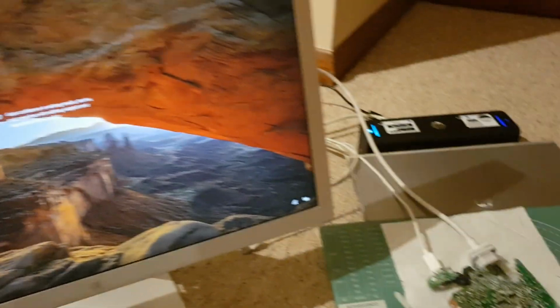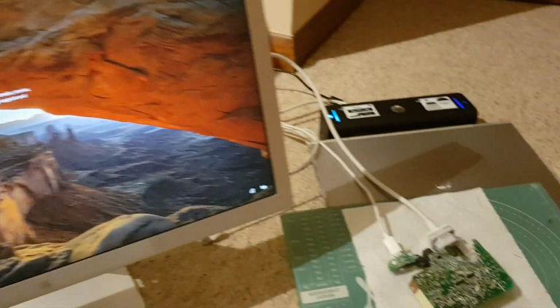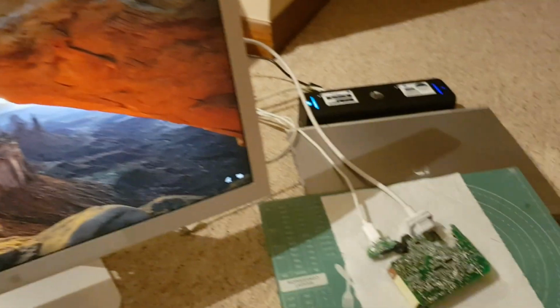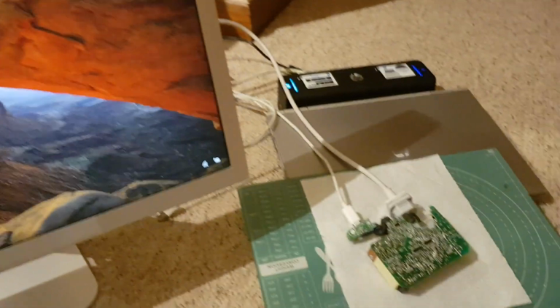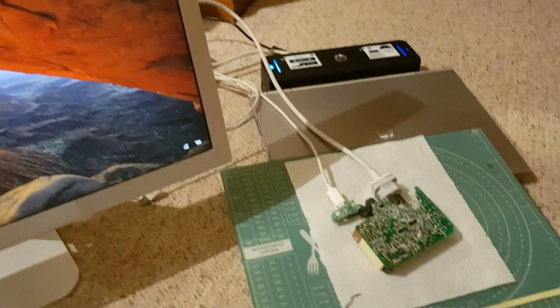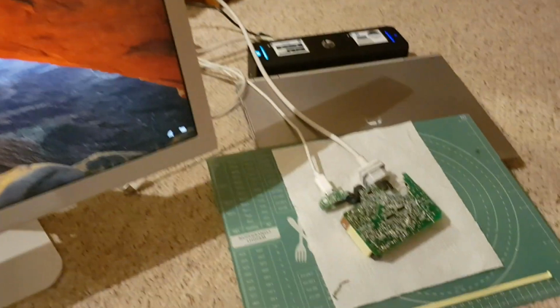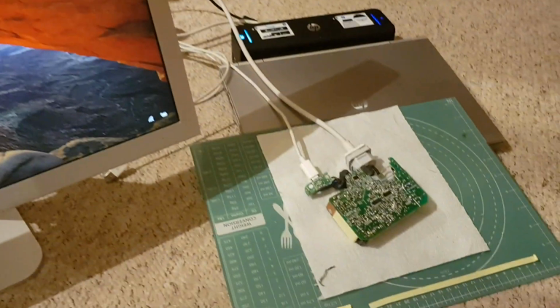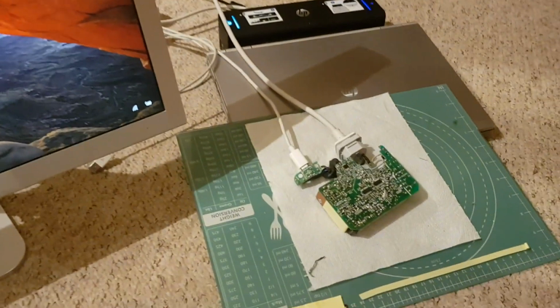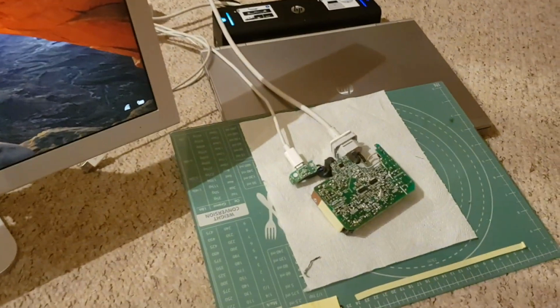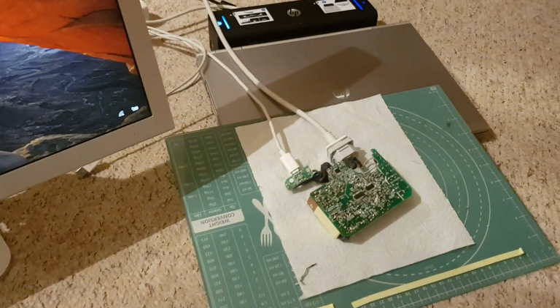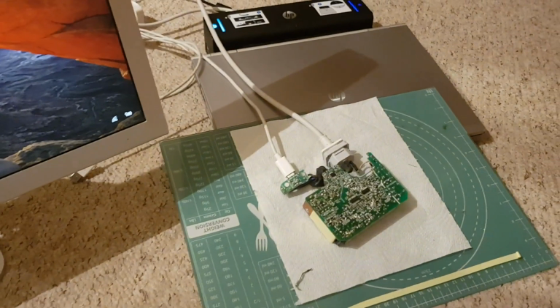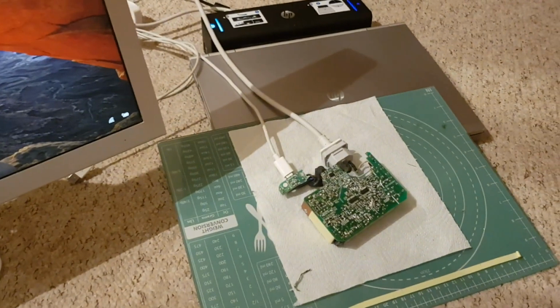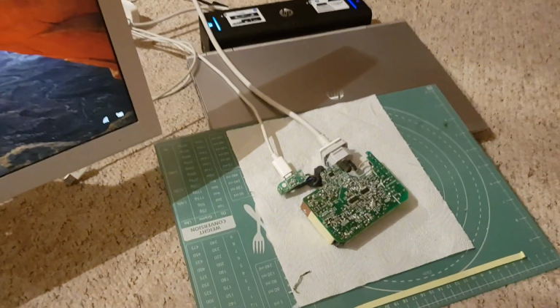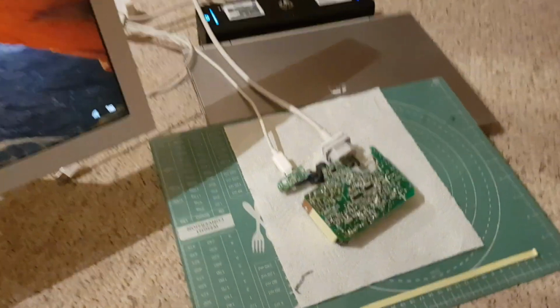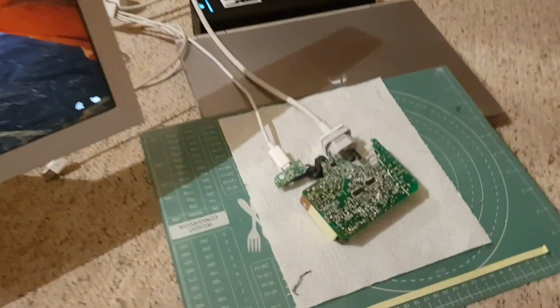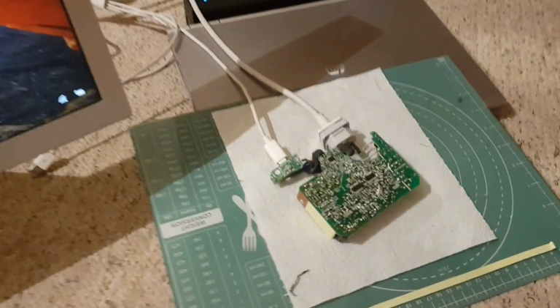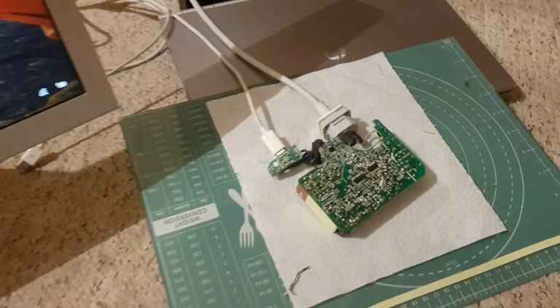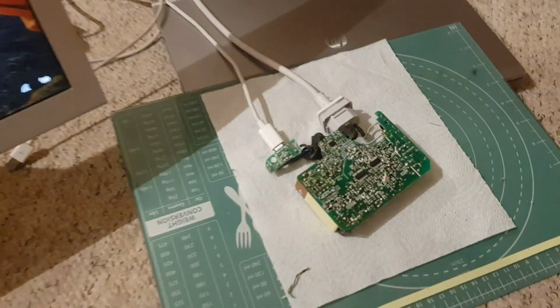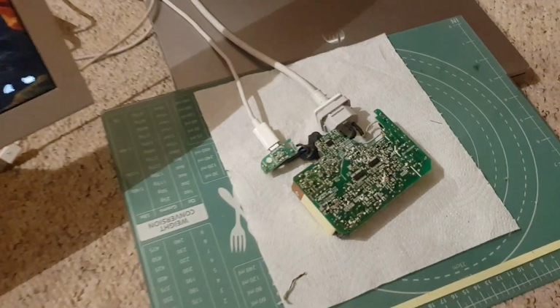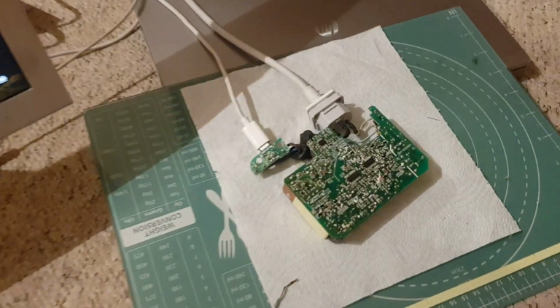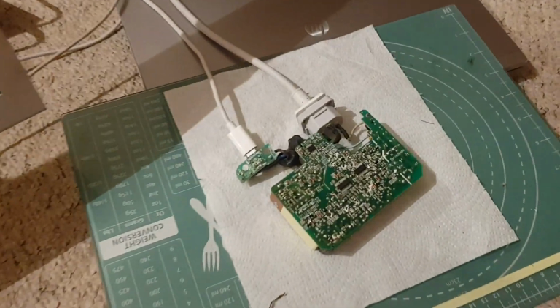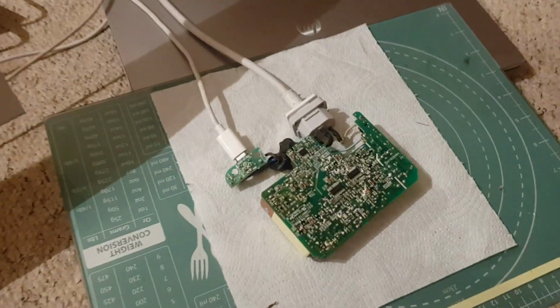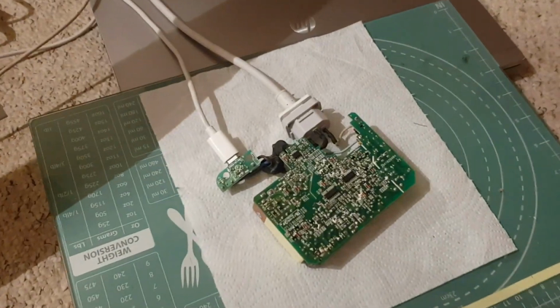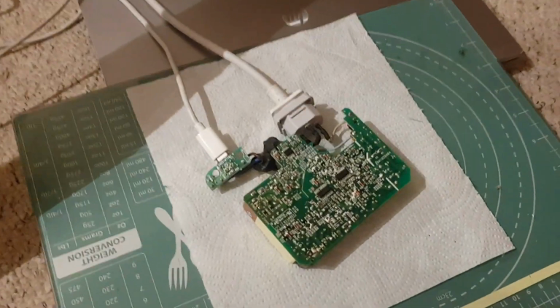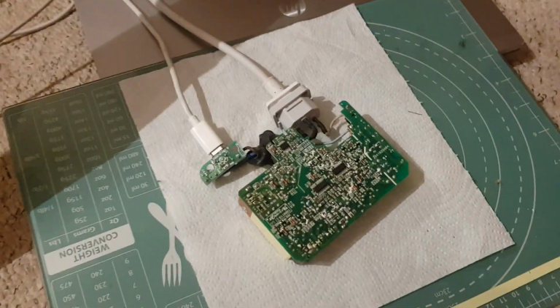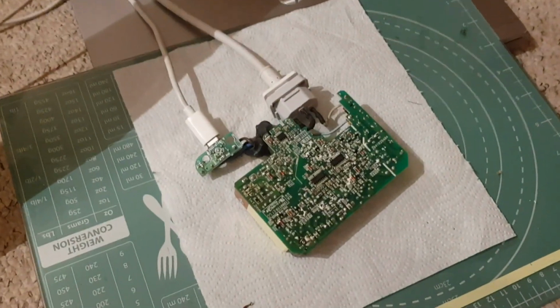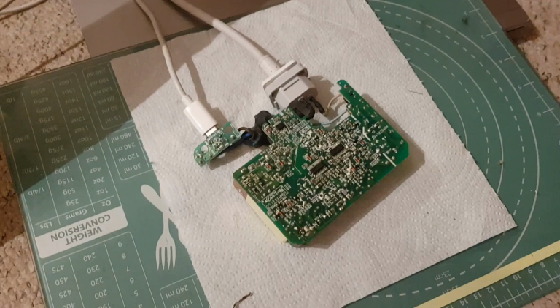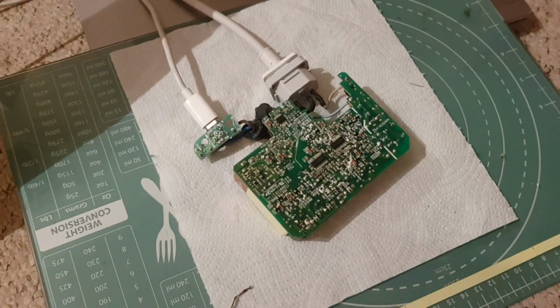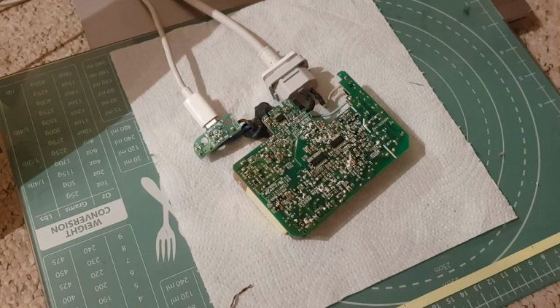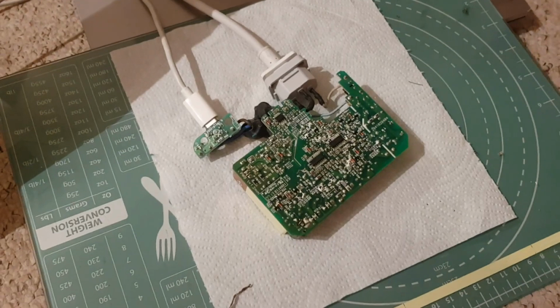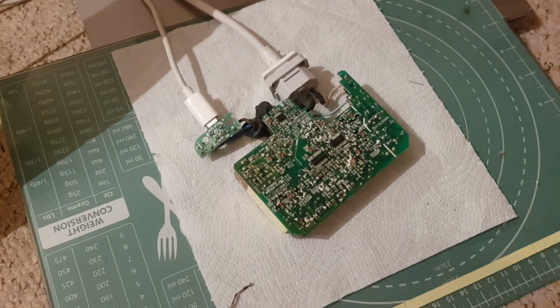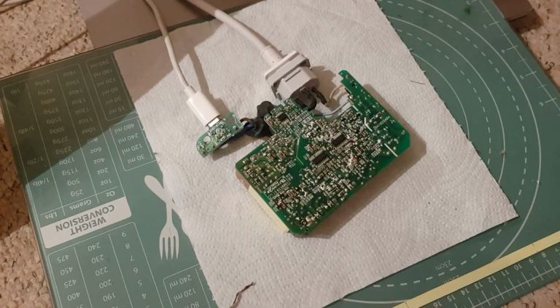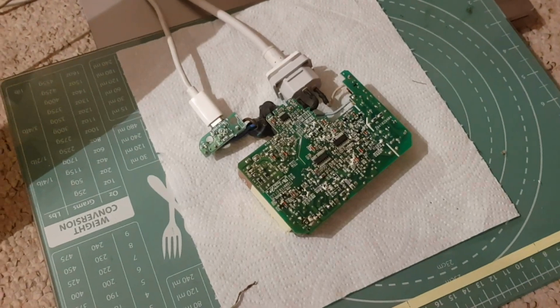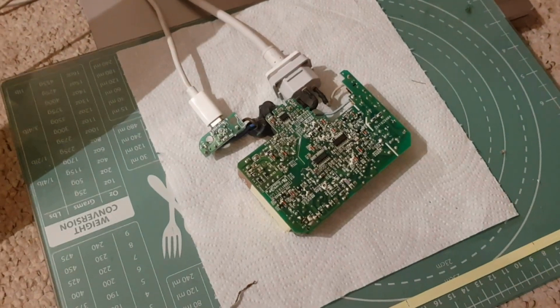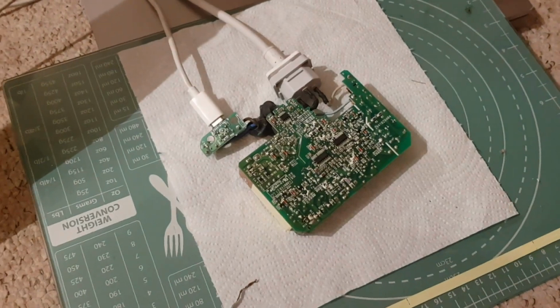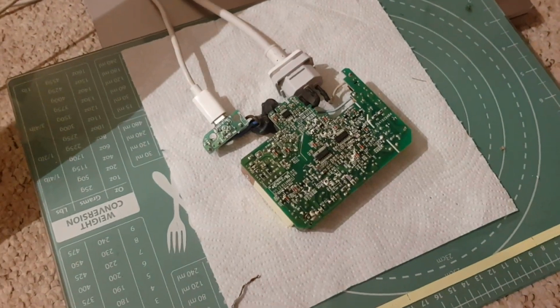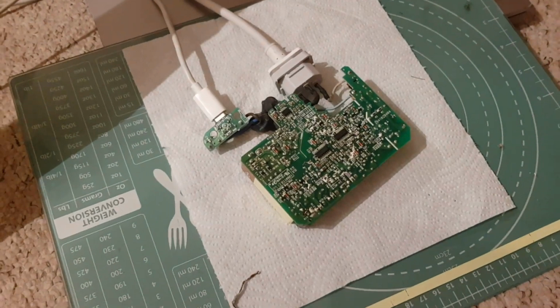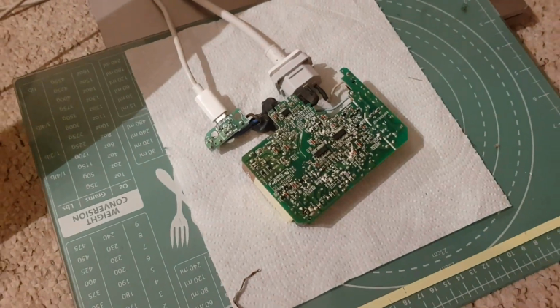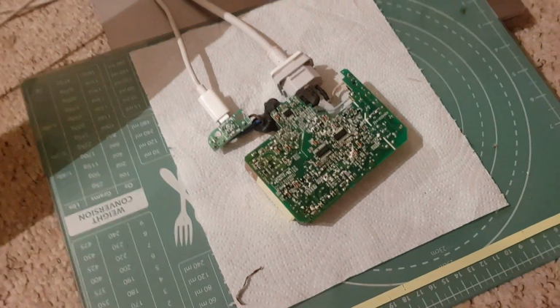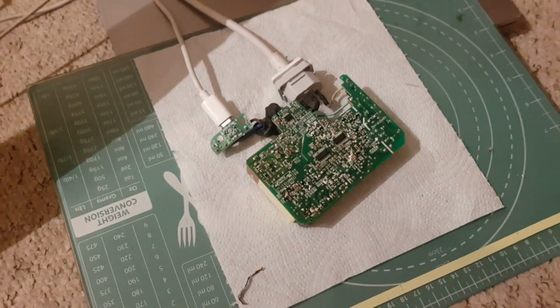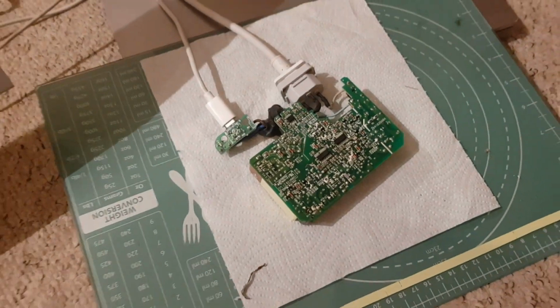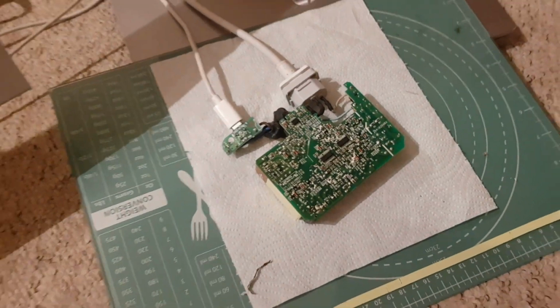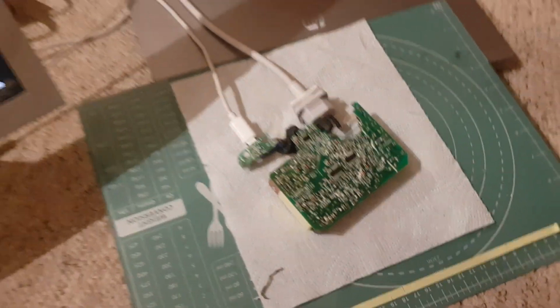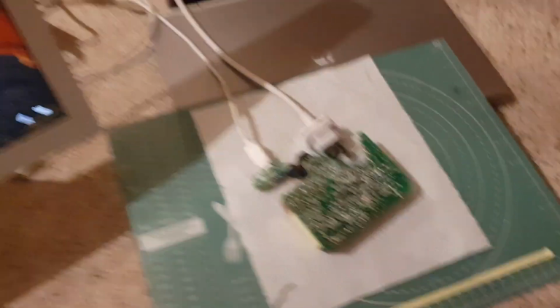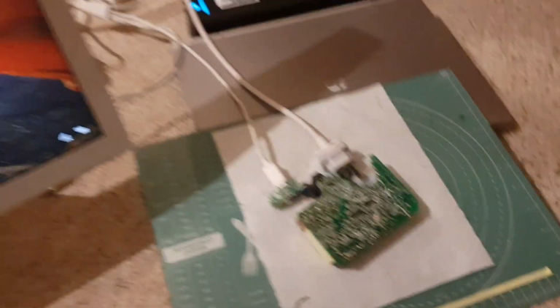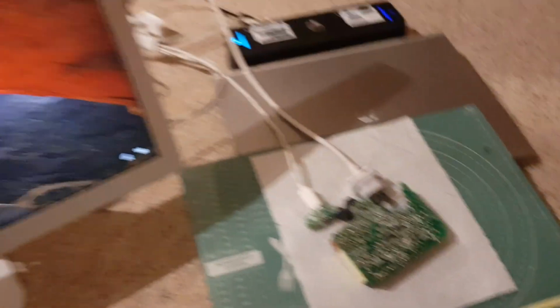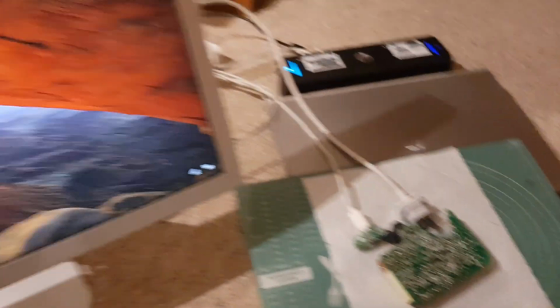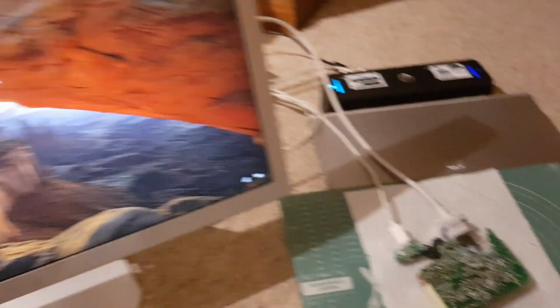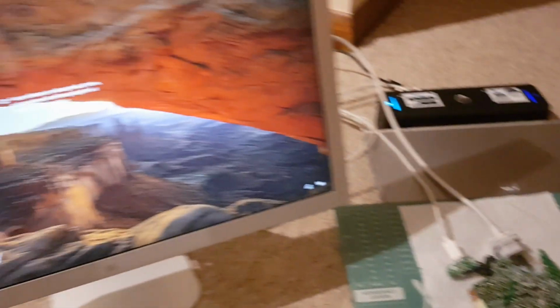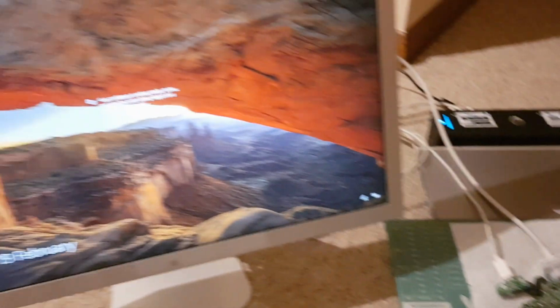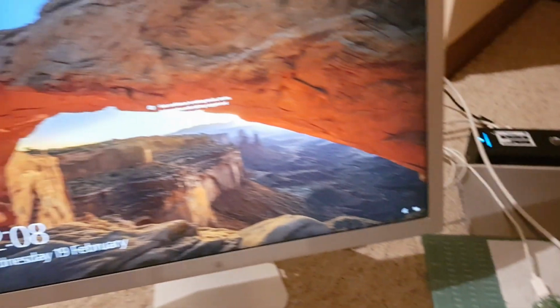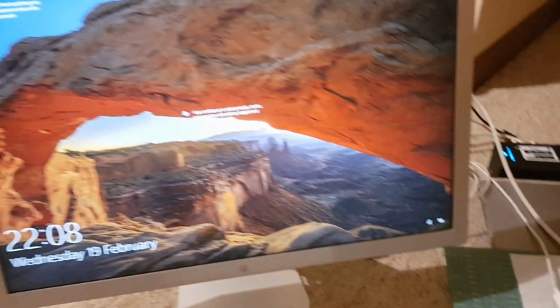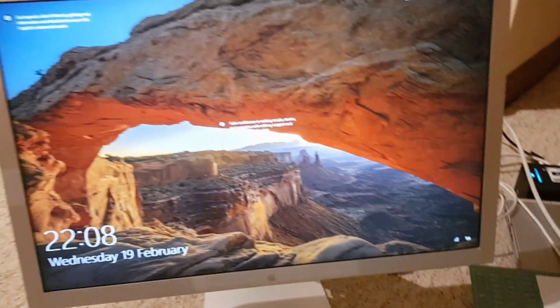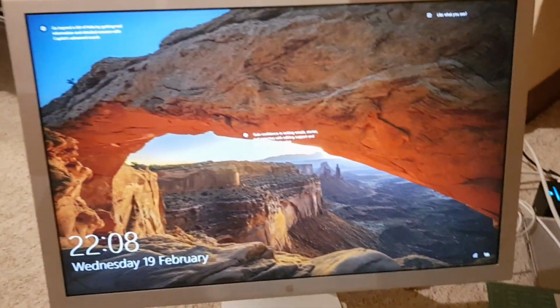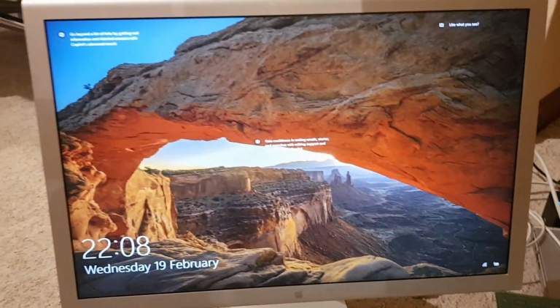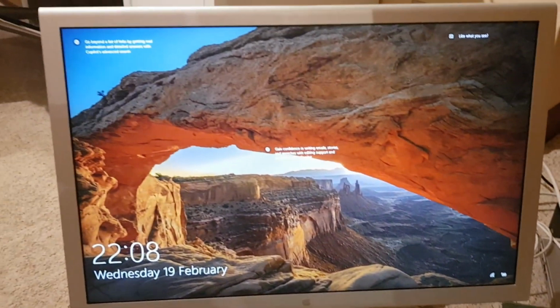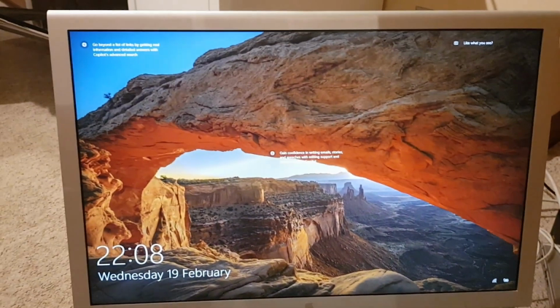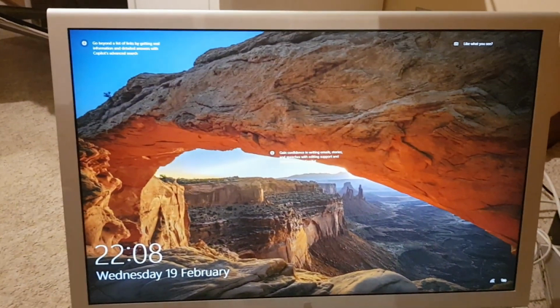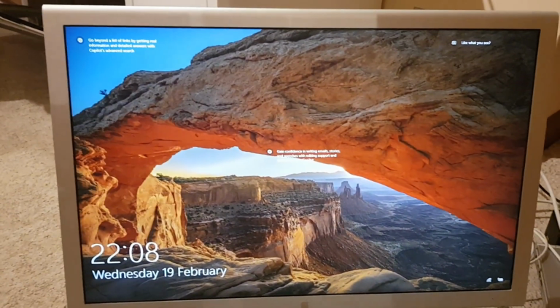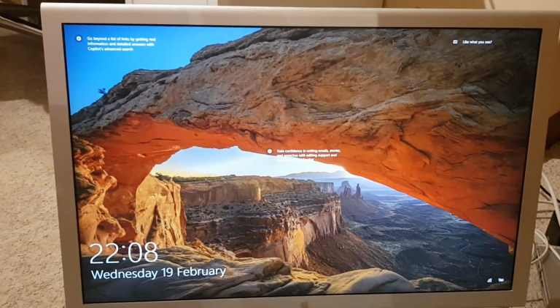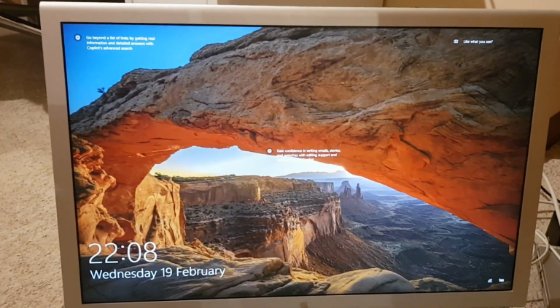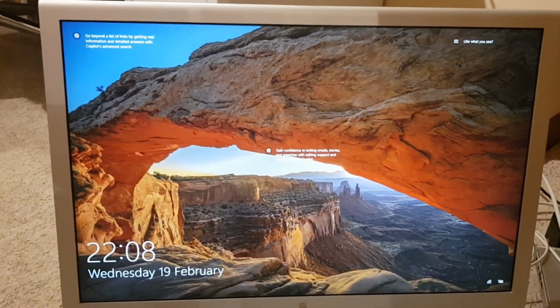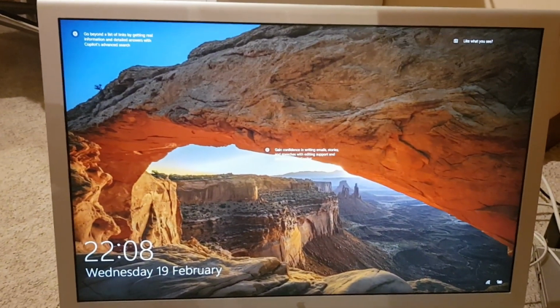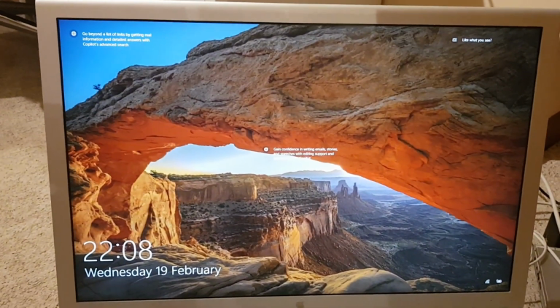The last thing to do is to put this all back together again inside the case. I hope you found this useful — thanks for watching.